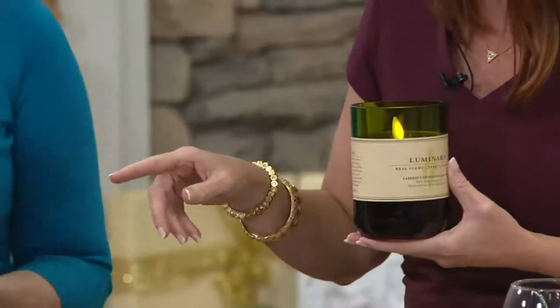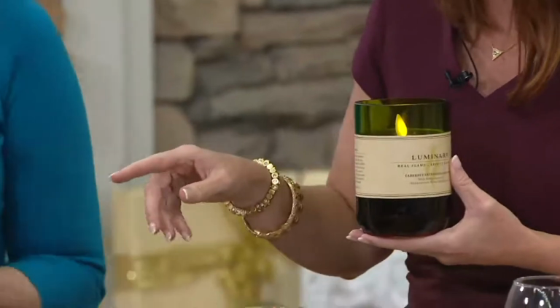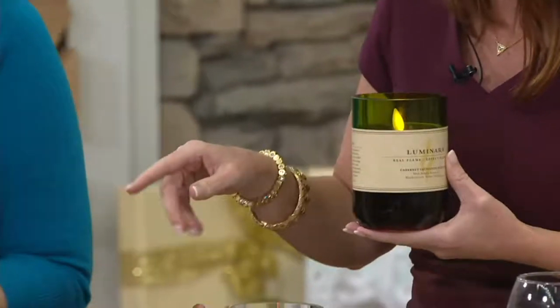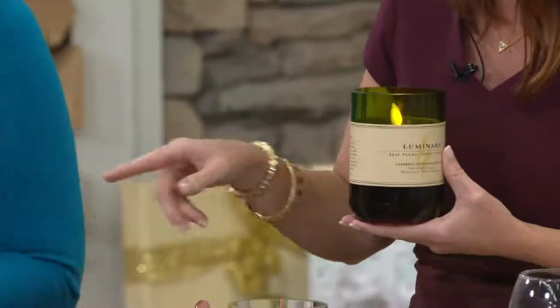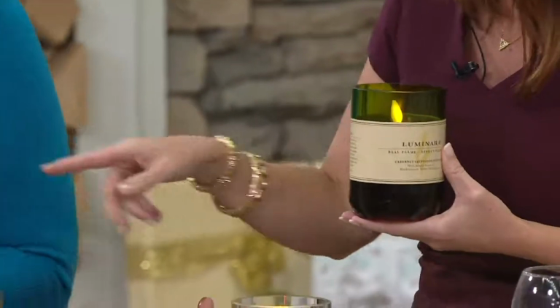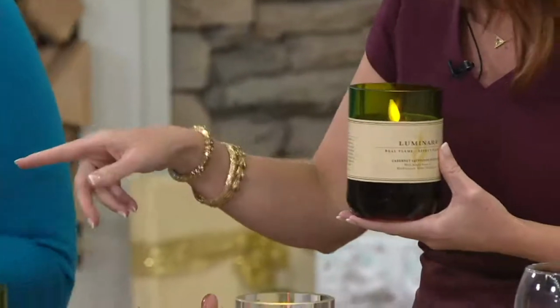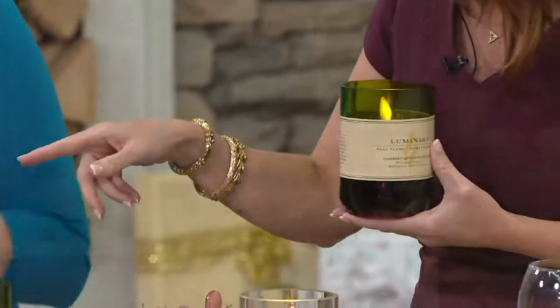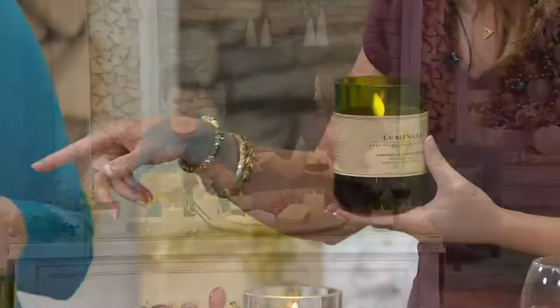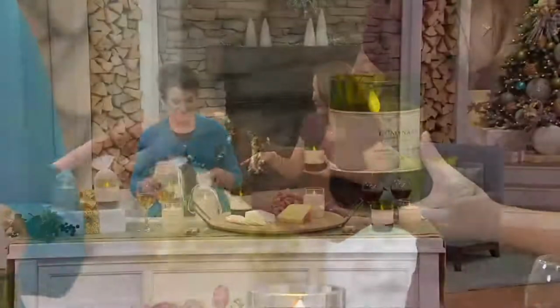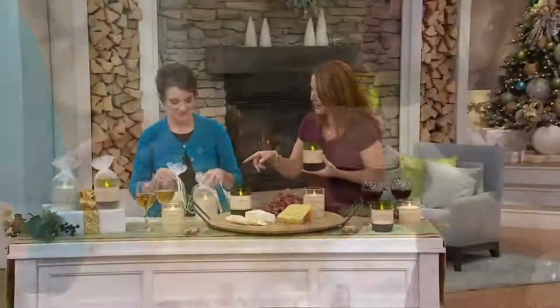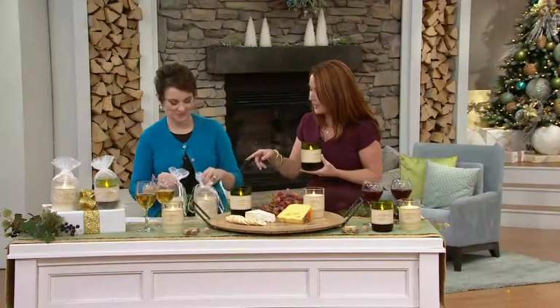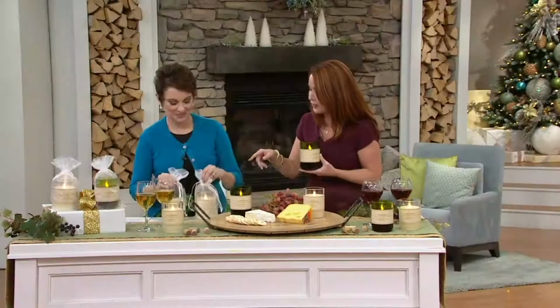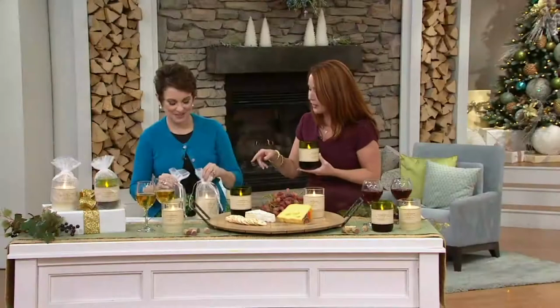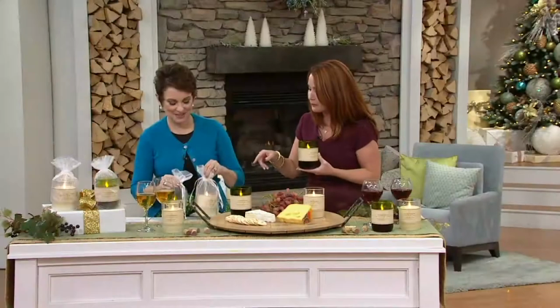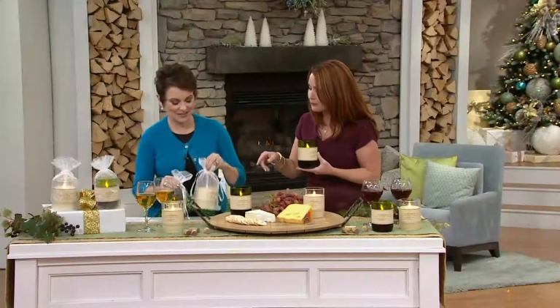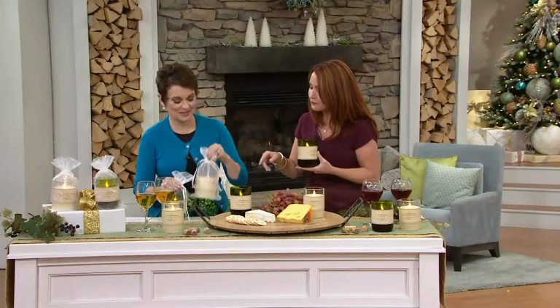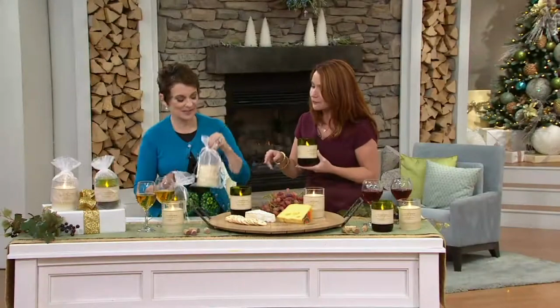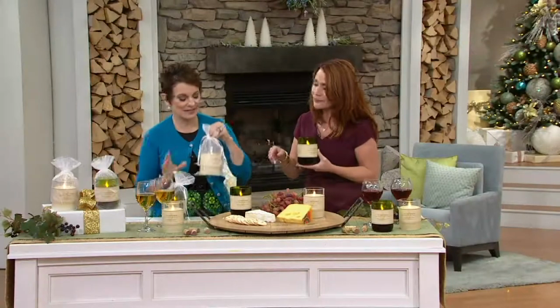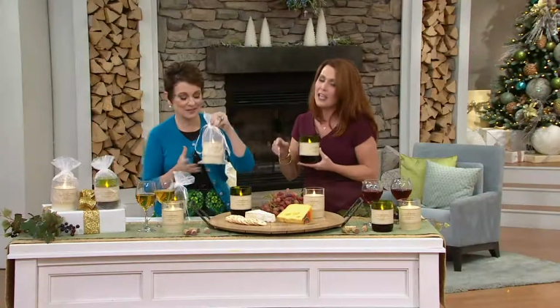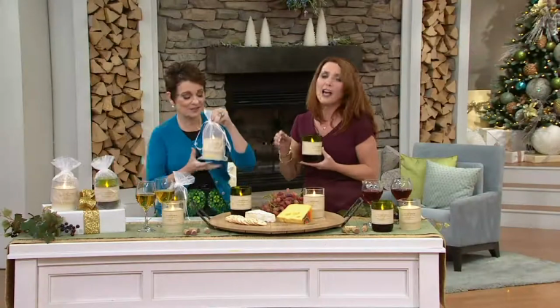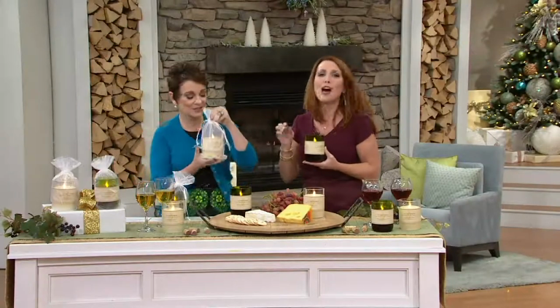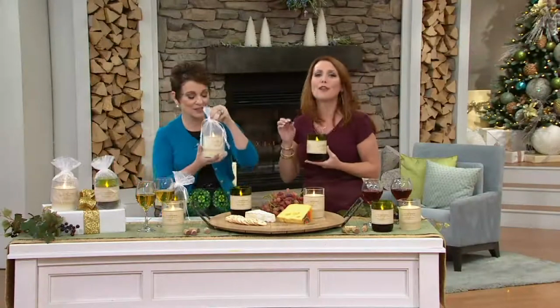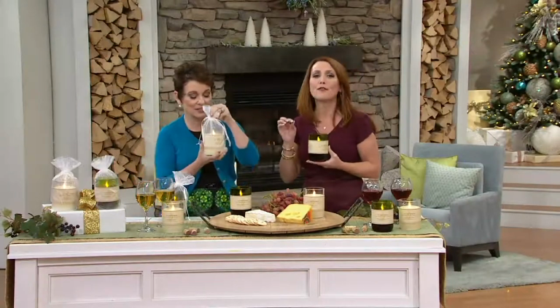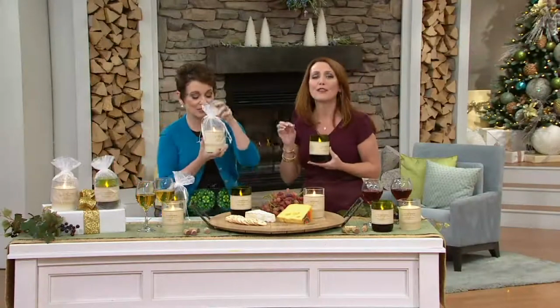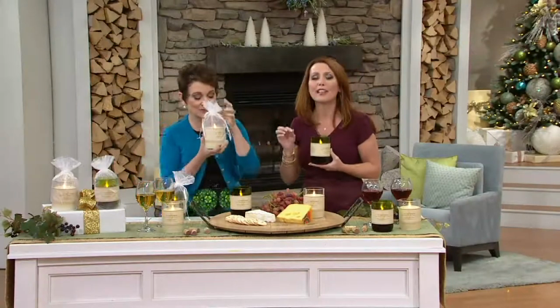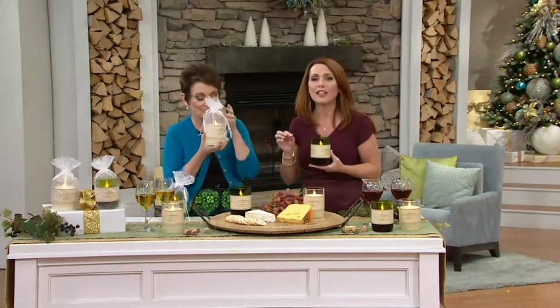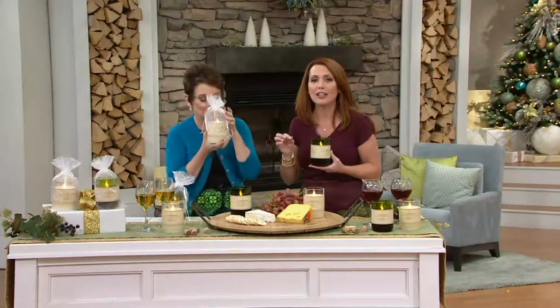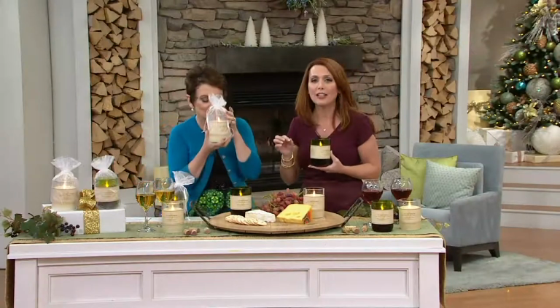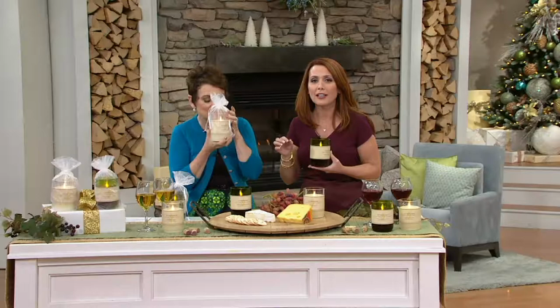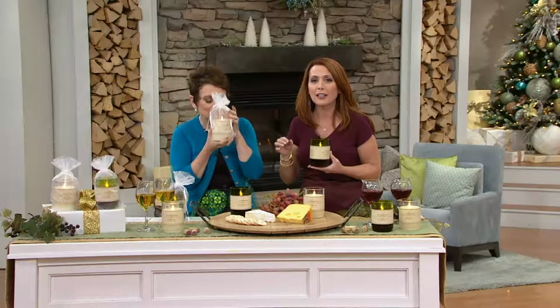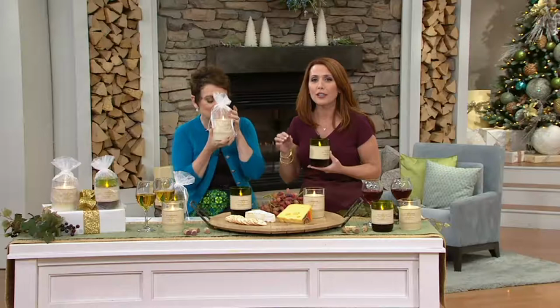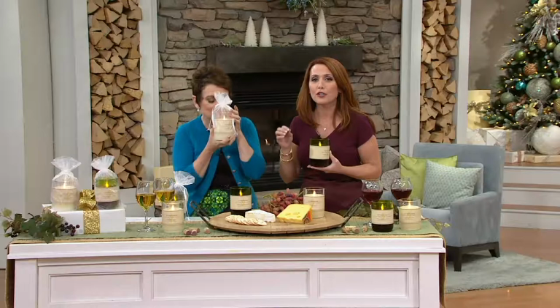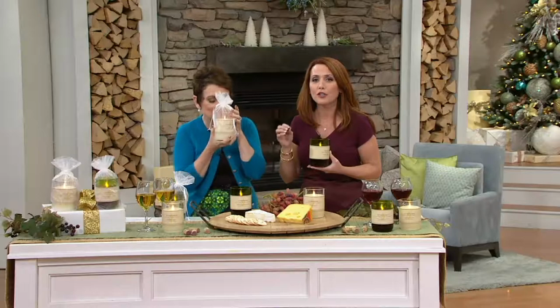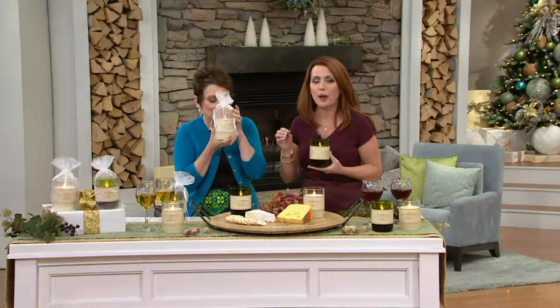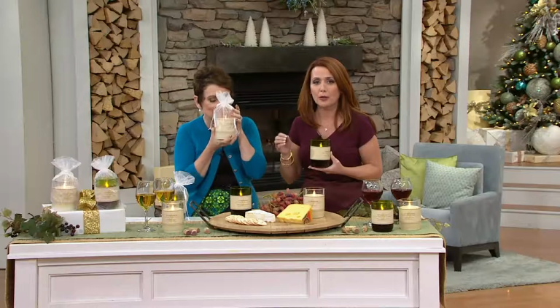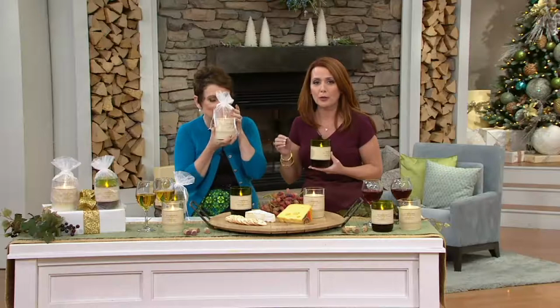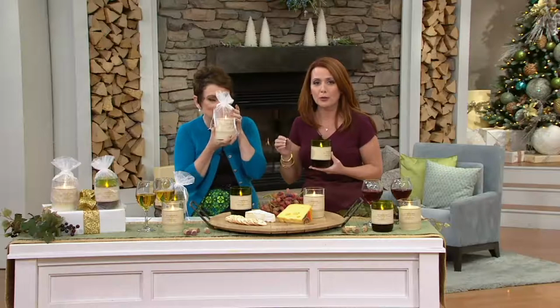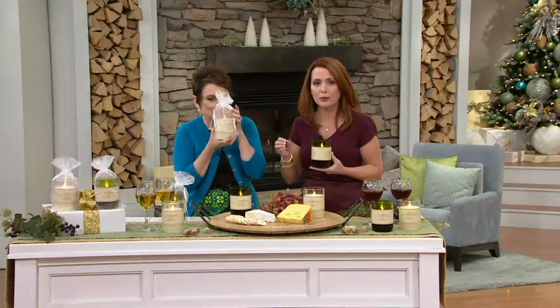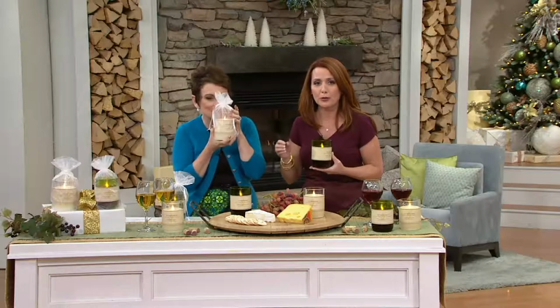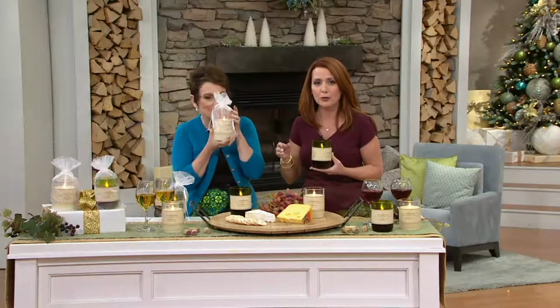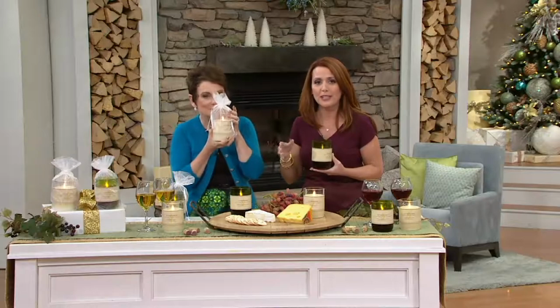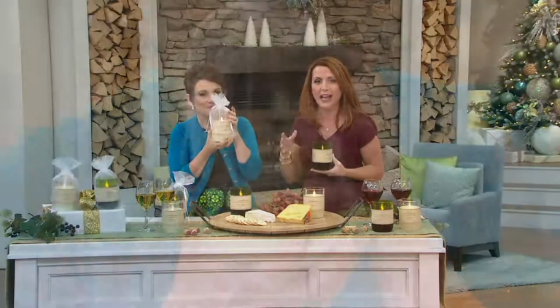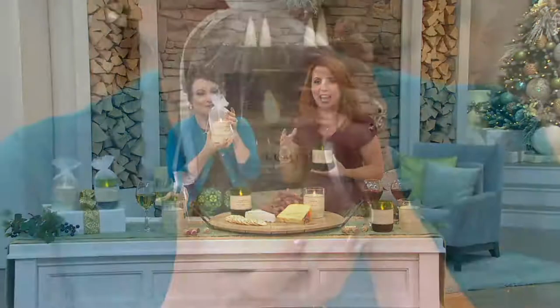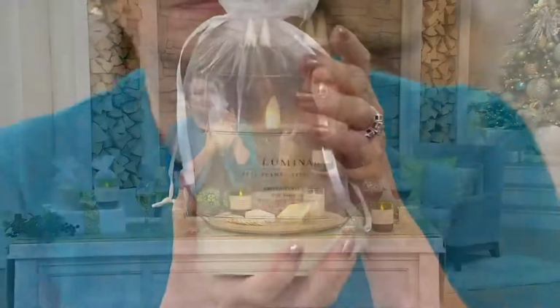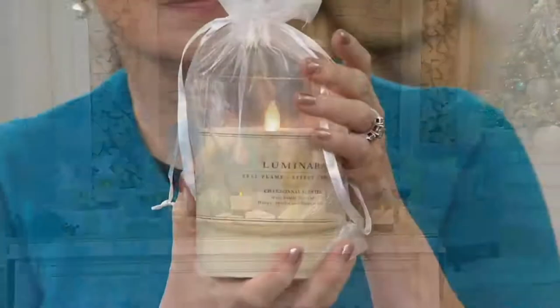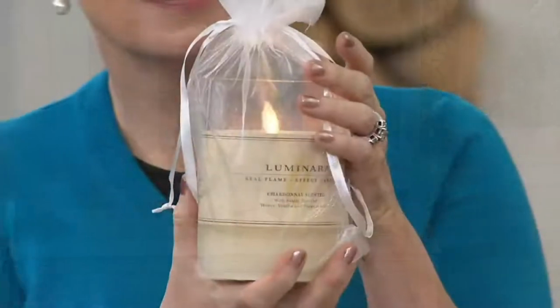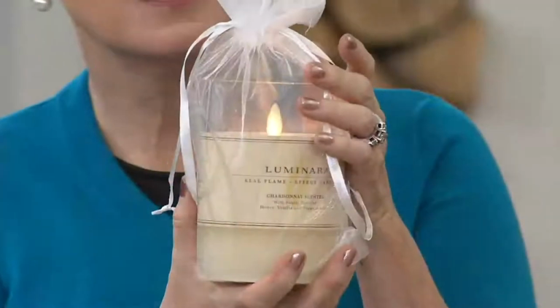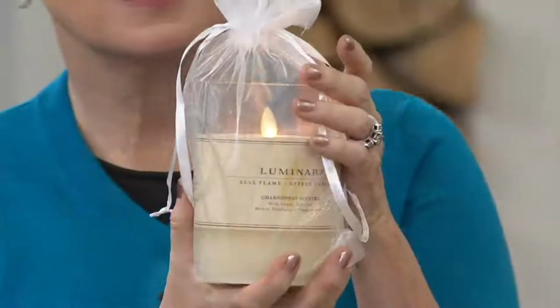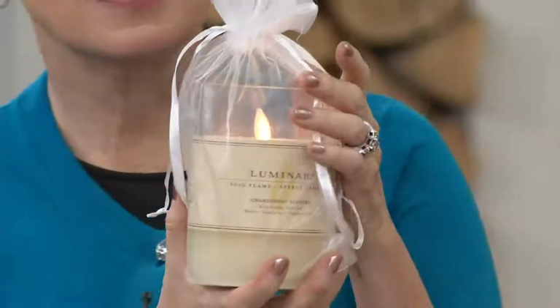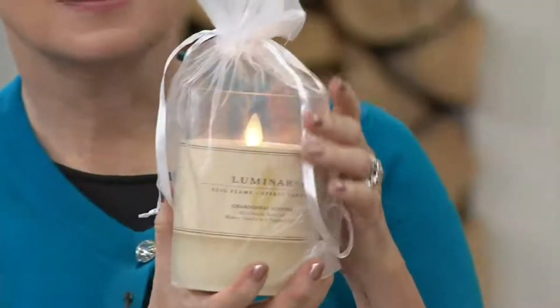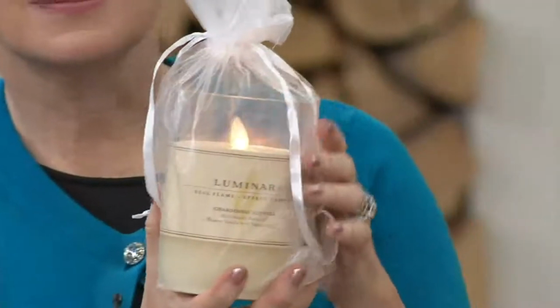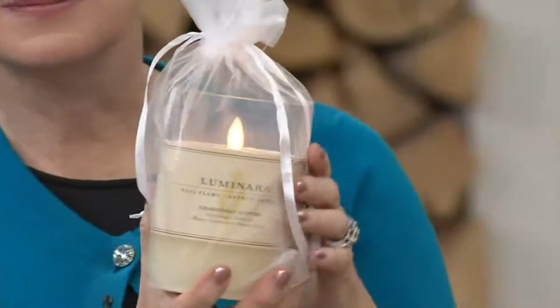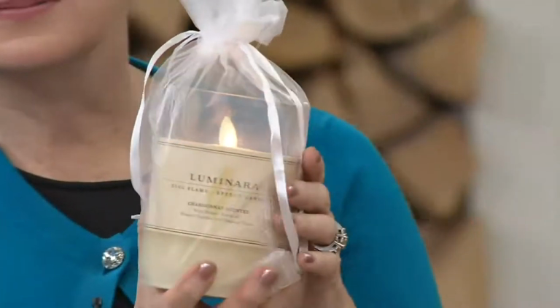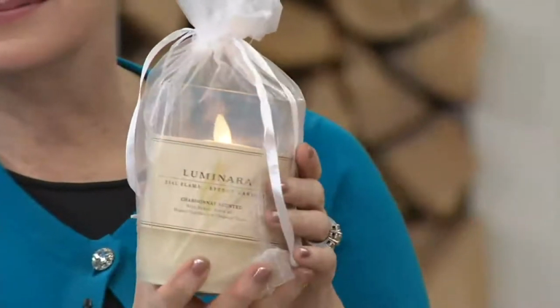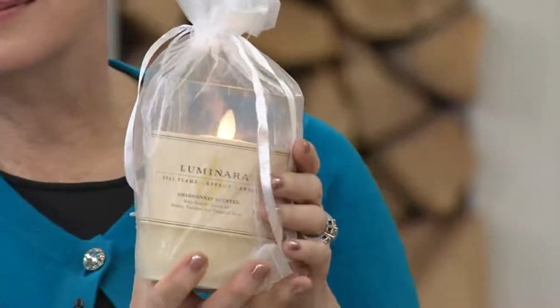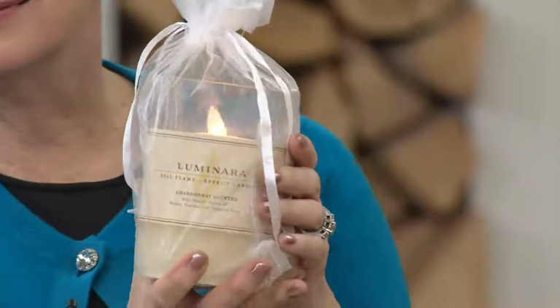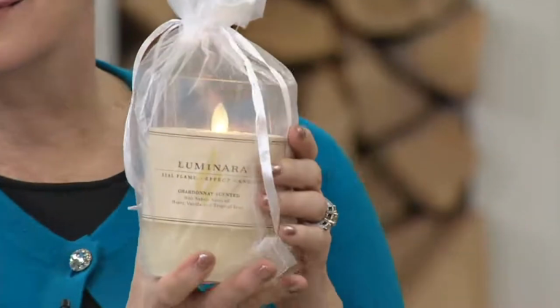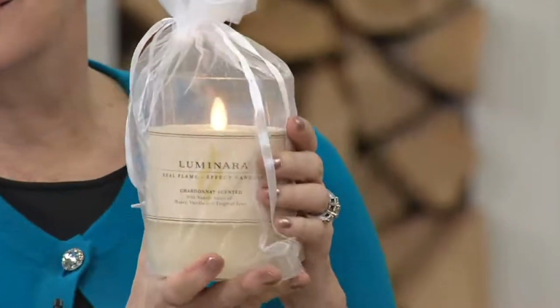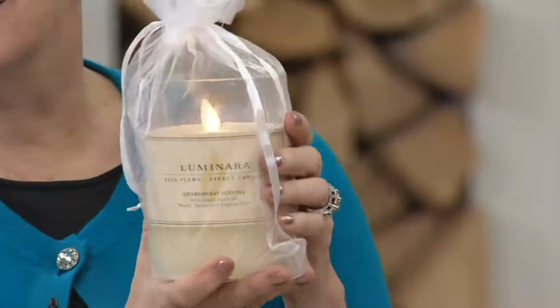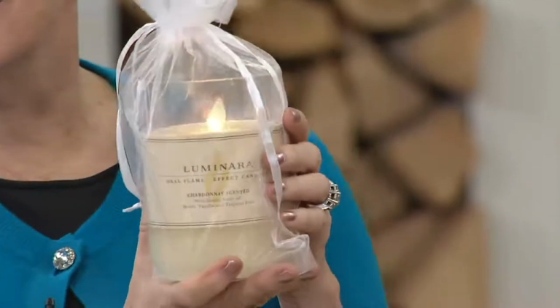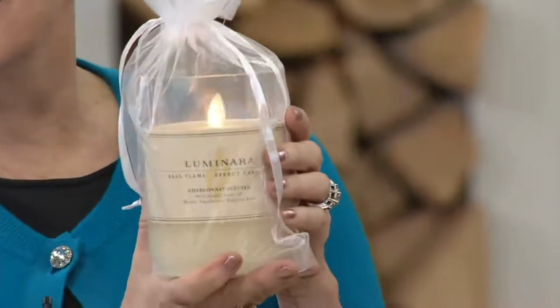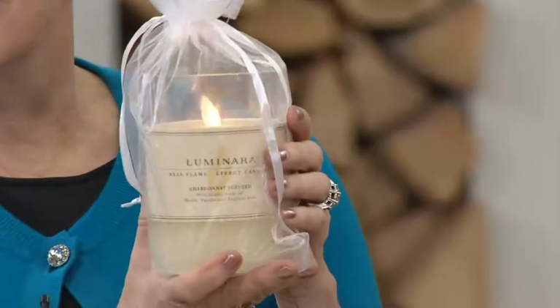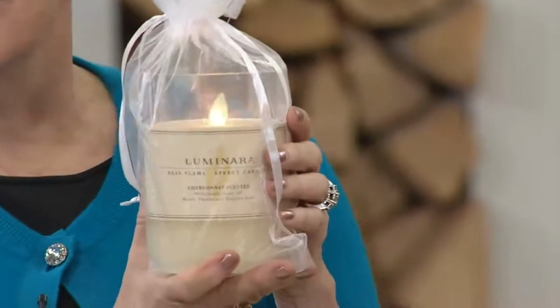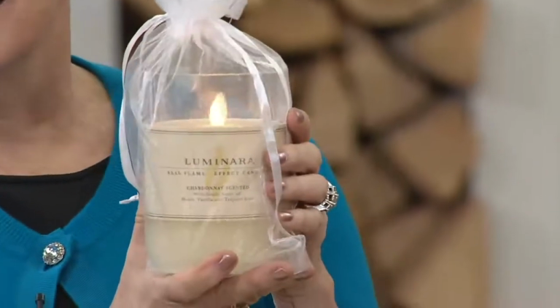Take a sniff of the Chardonnay — it's so good. Vanilla, tropical fruits, and honey. Those are the top notes you'd typically find with a good Chardonnay. So they smell delicious.